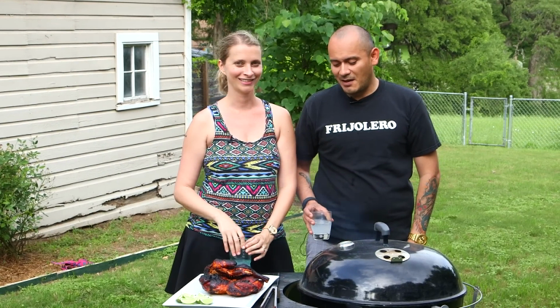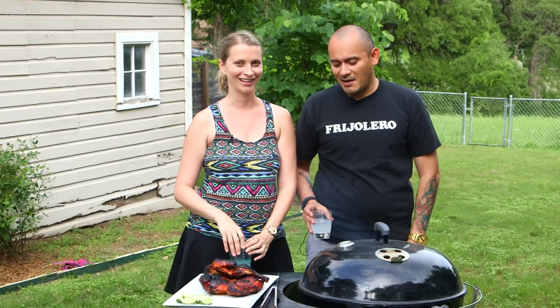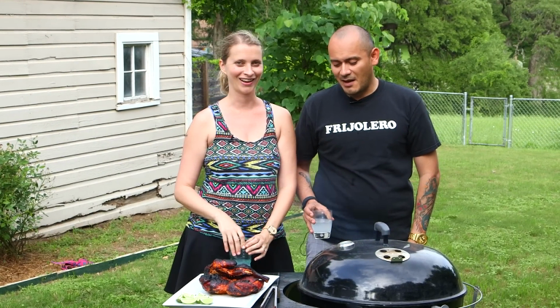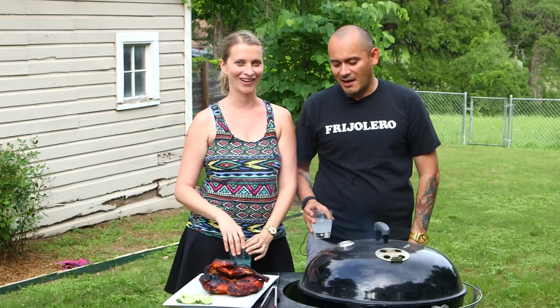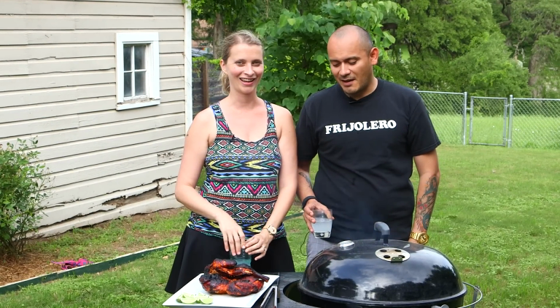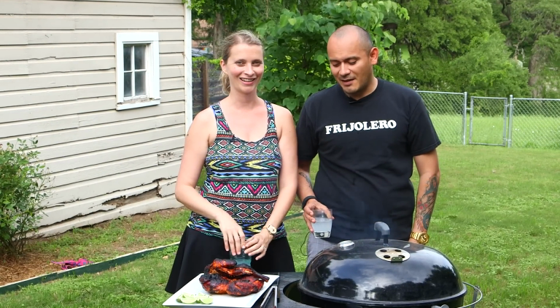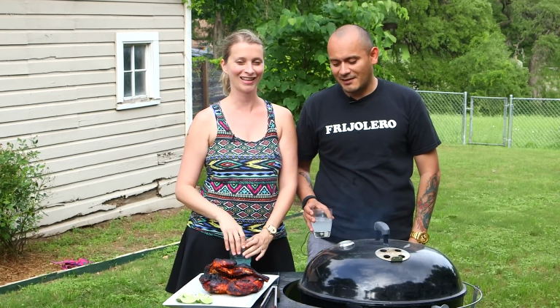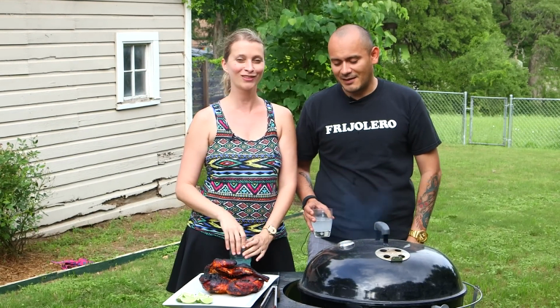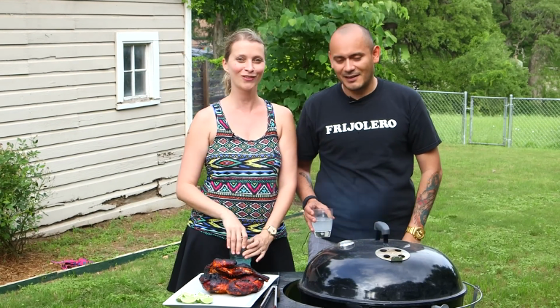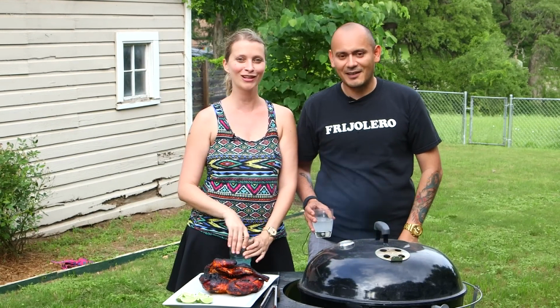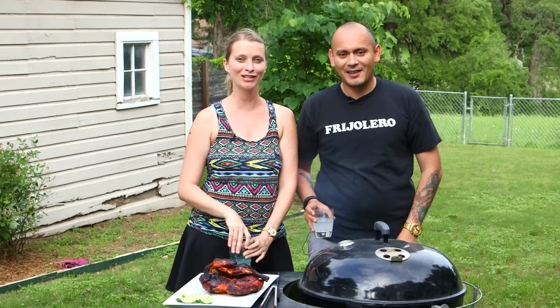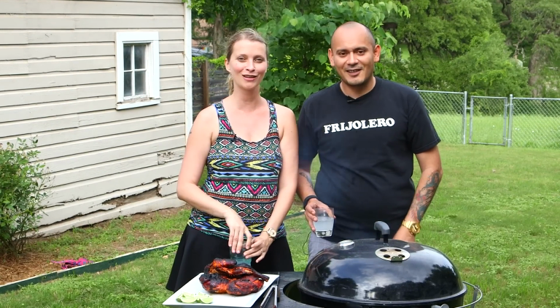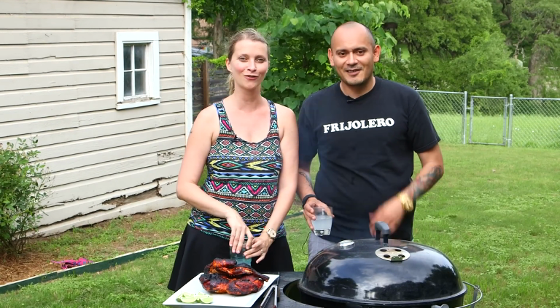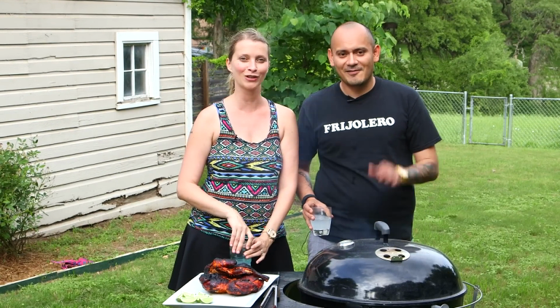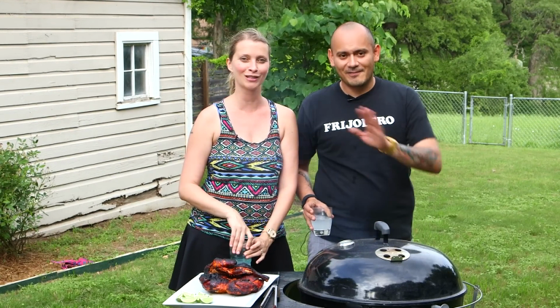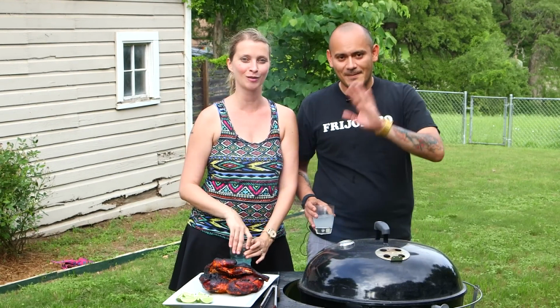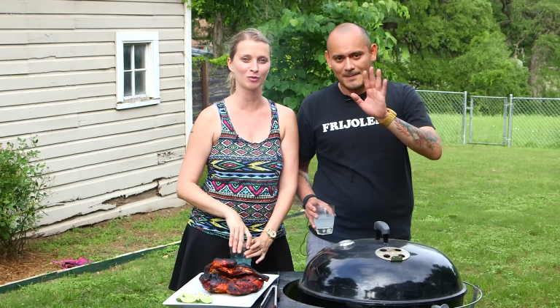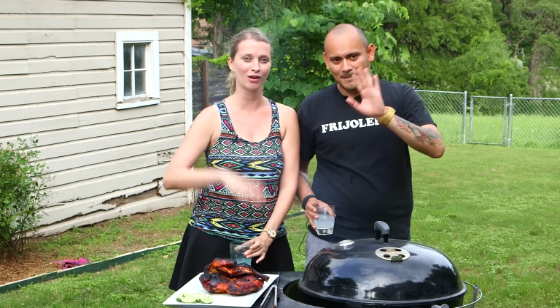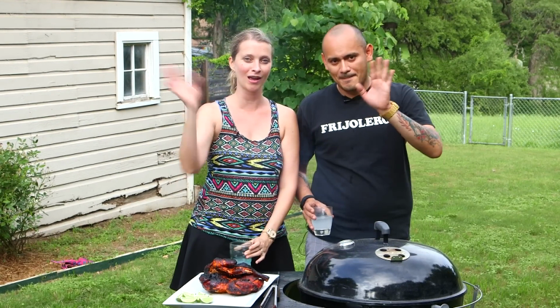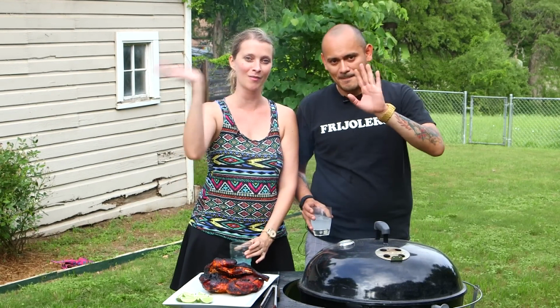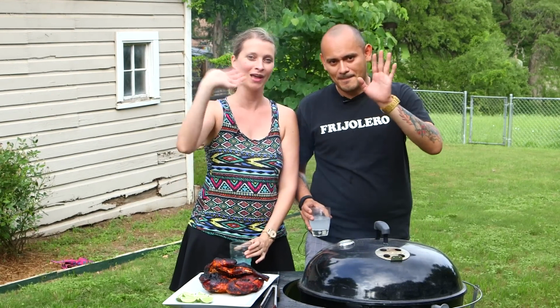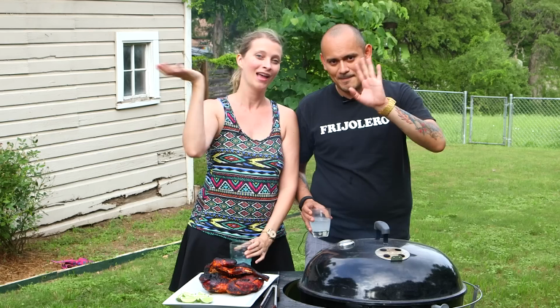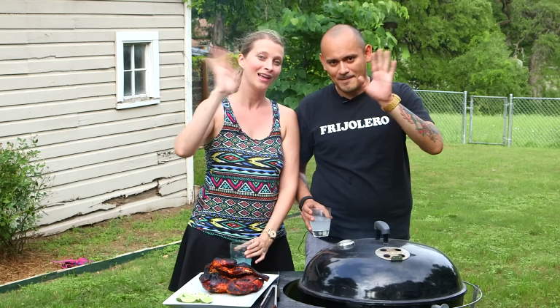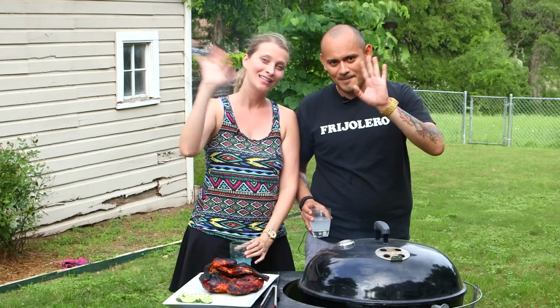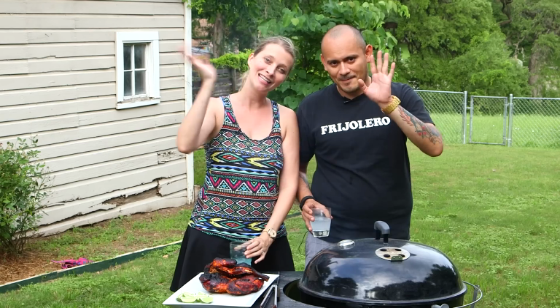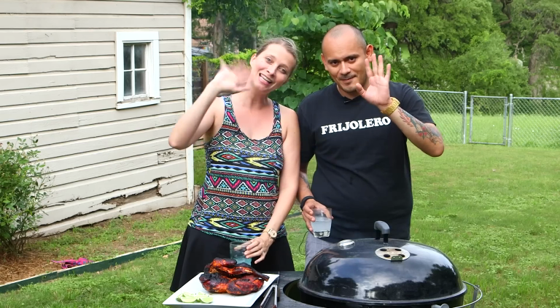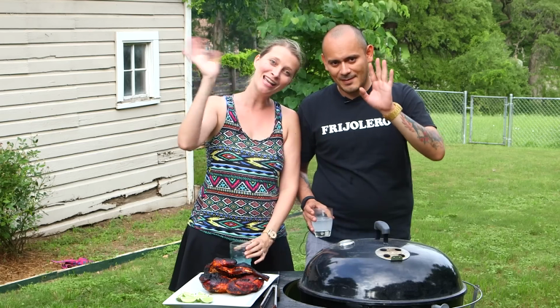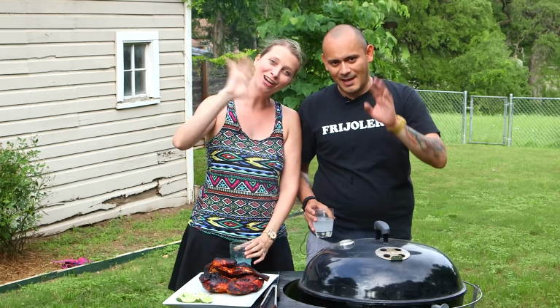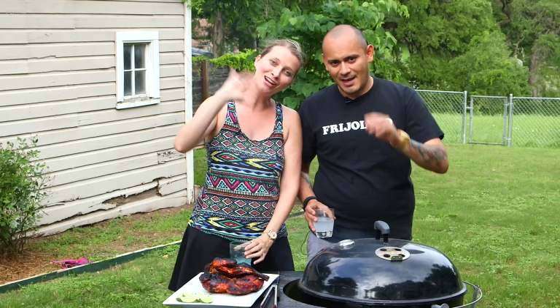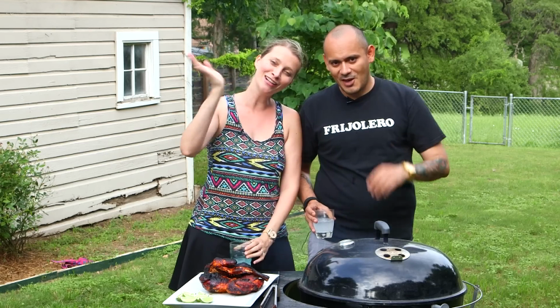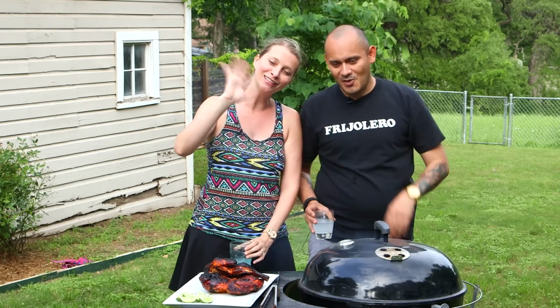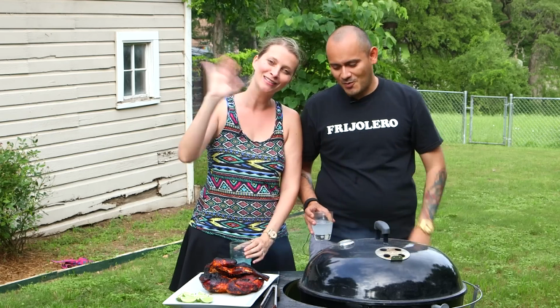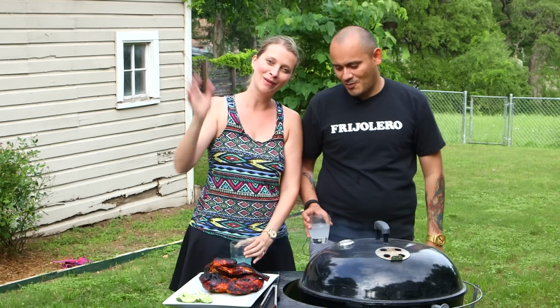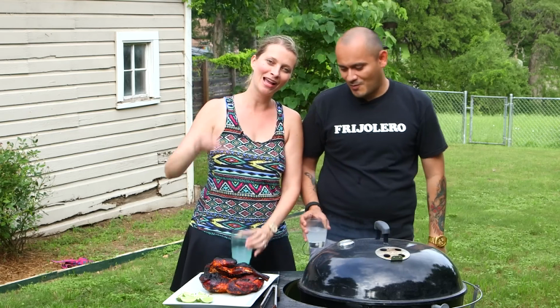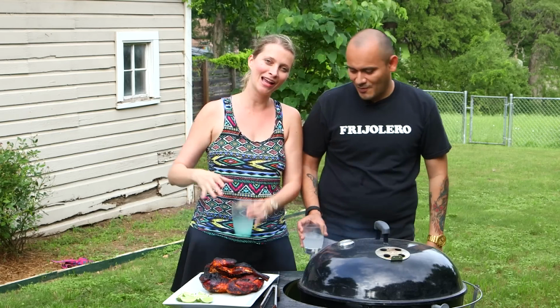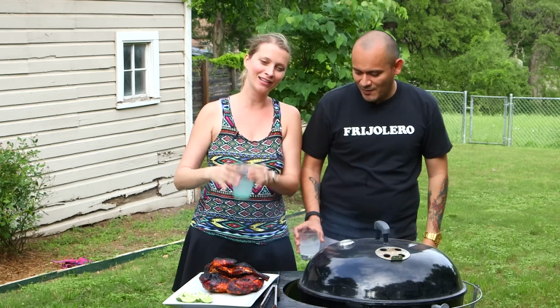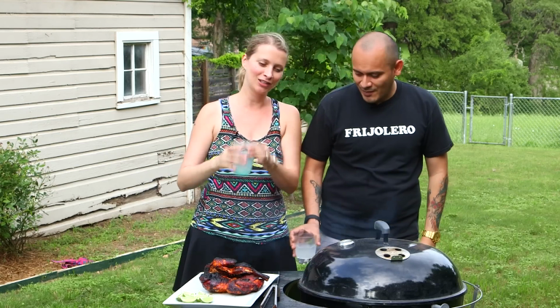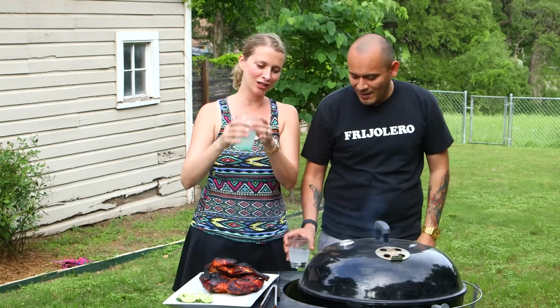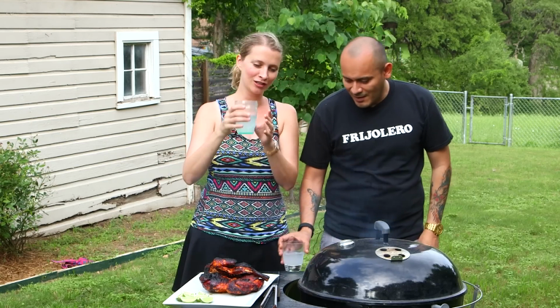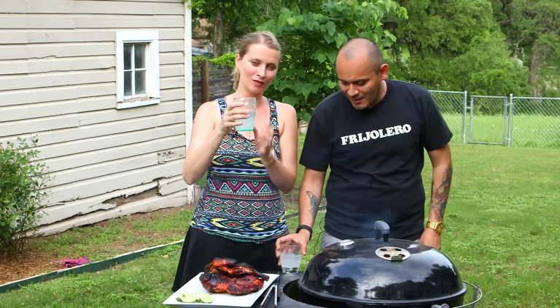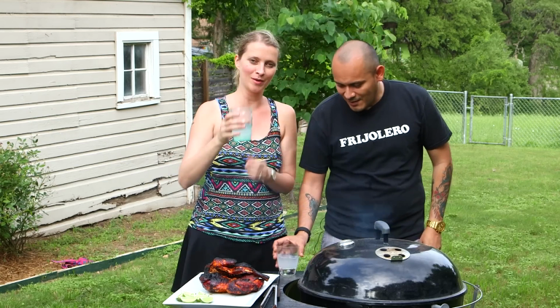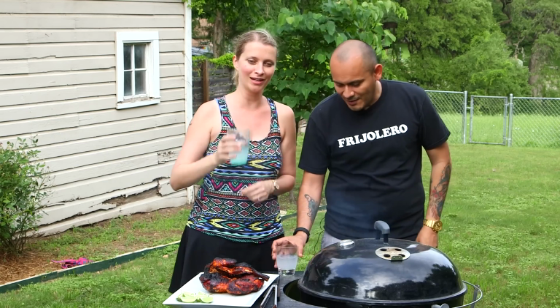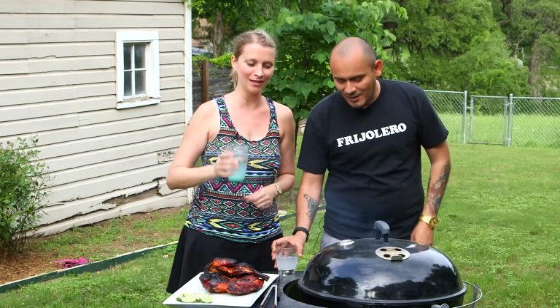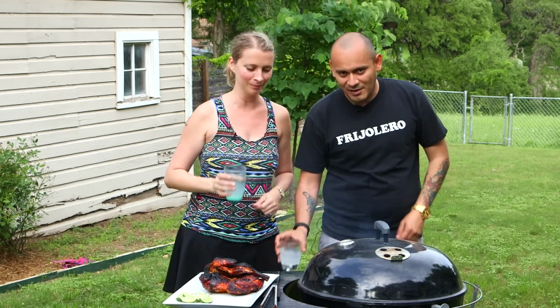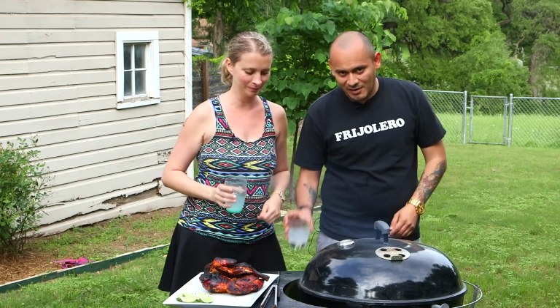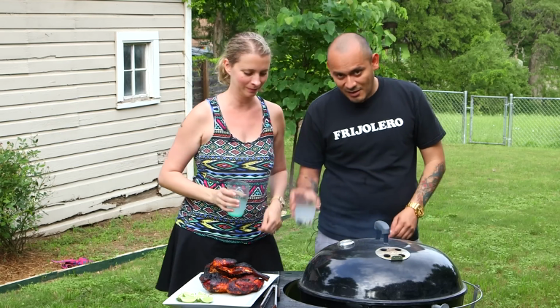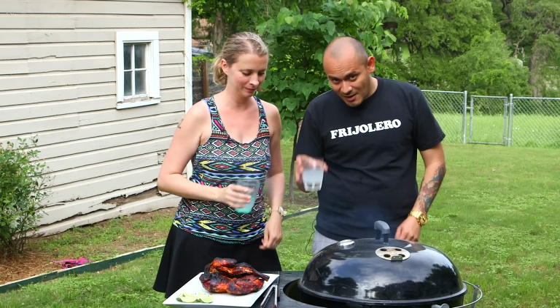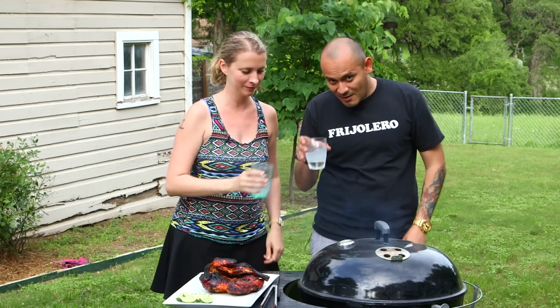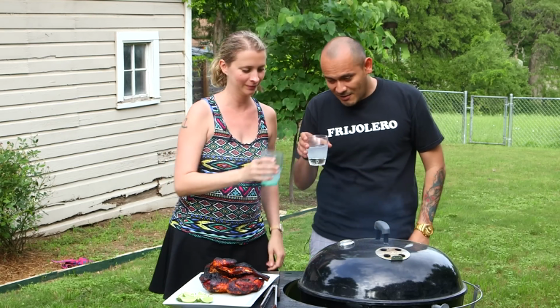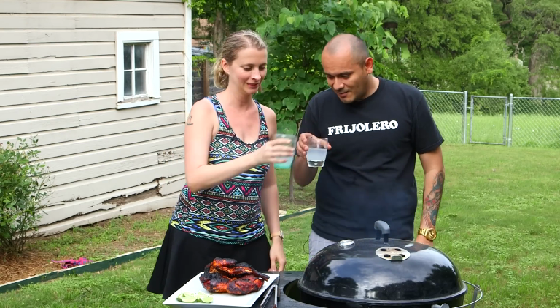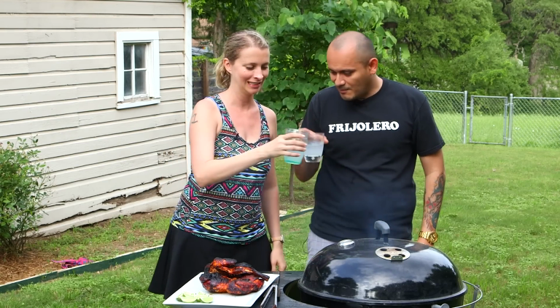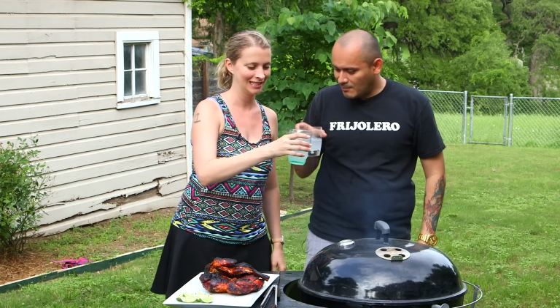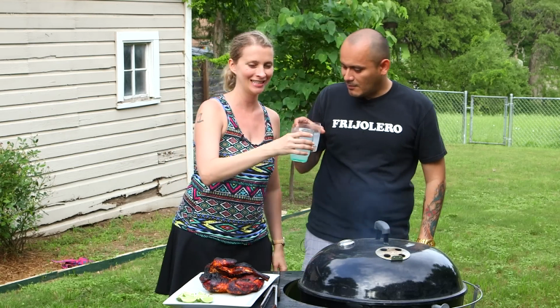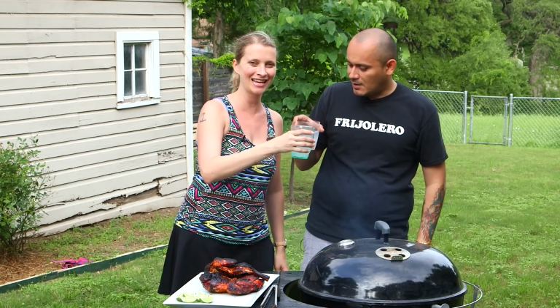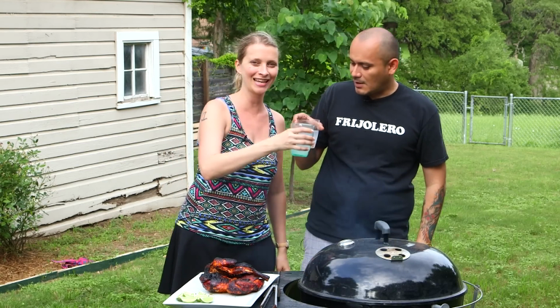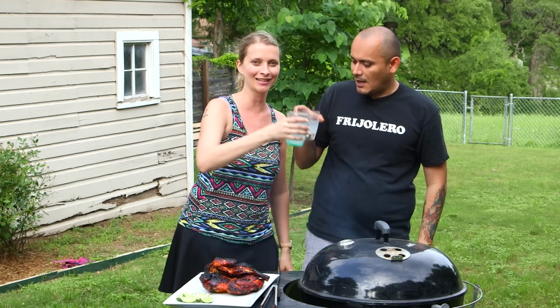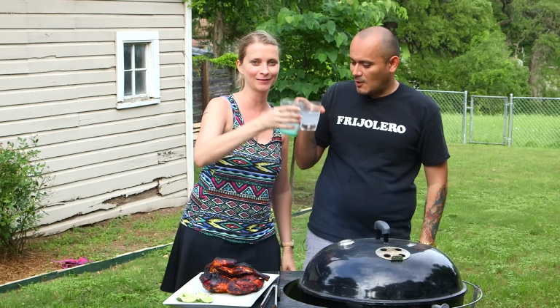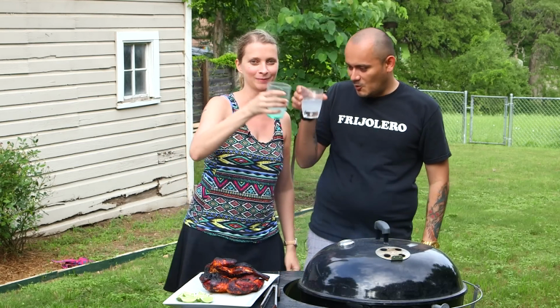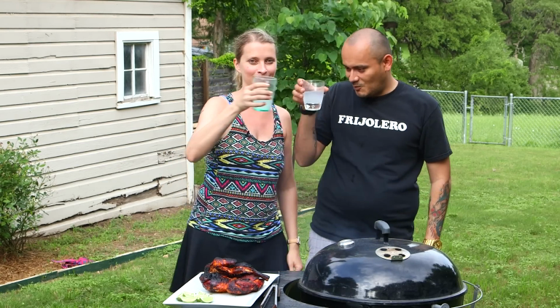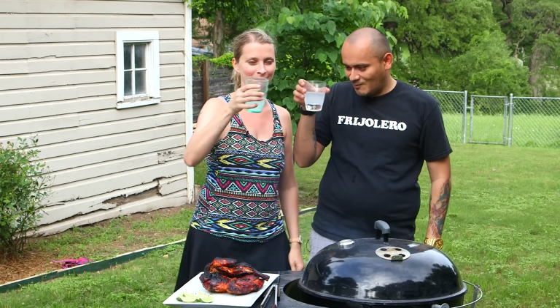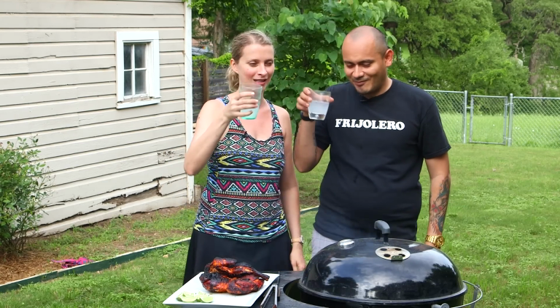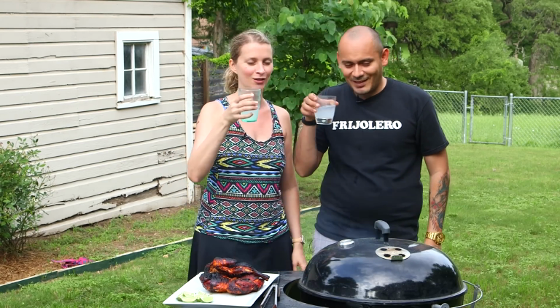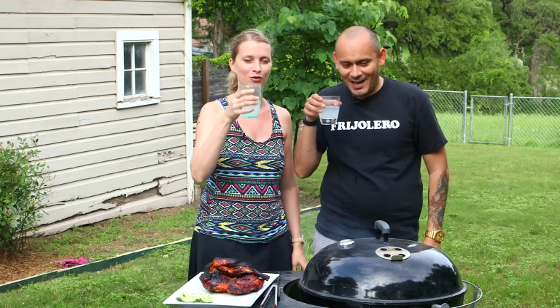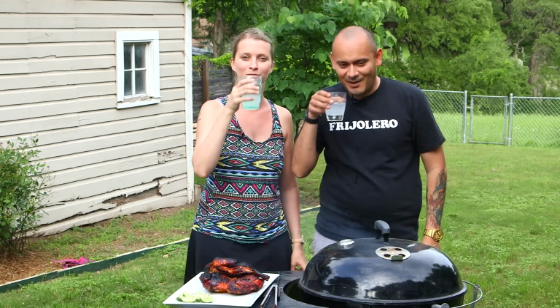Thanks for watching. Don't forget to subscribe. See you later. Cheers everybody. Salud.